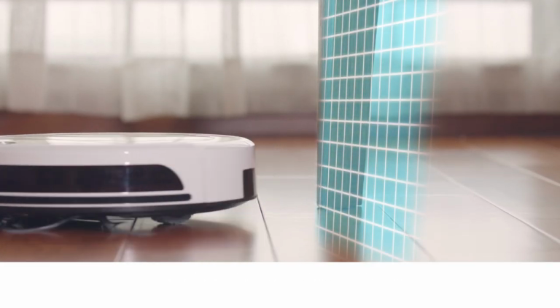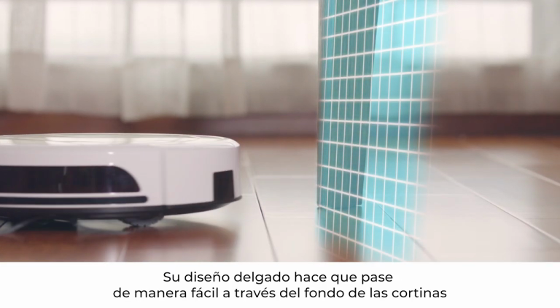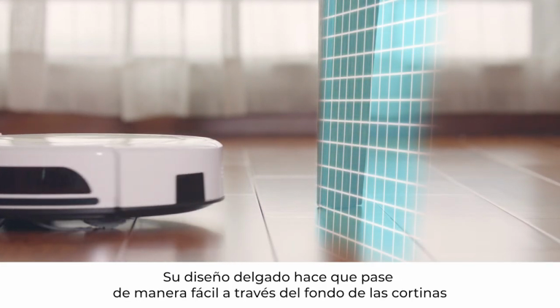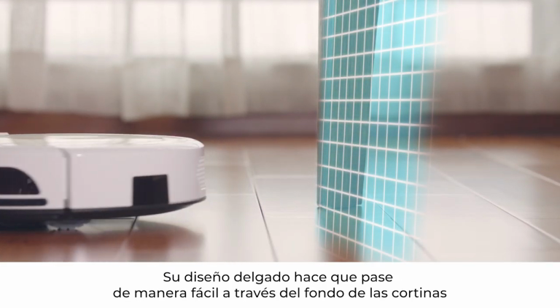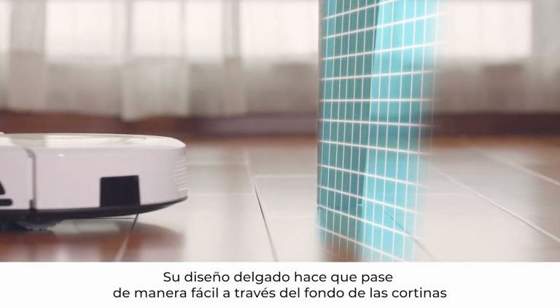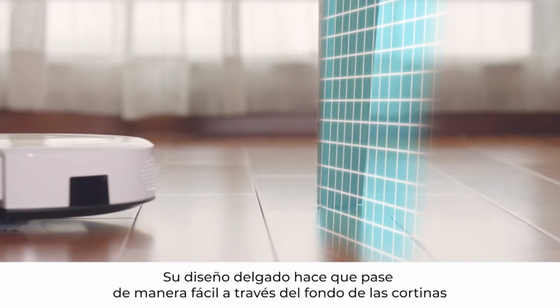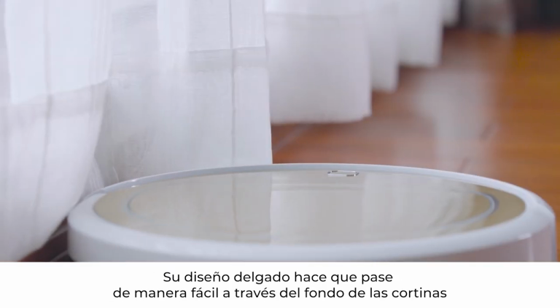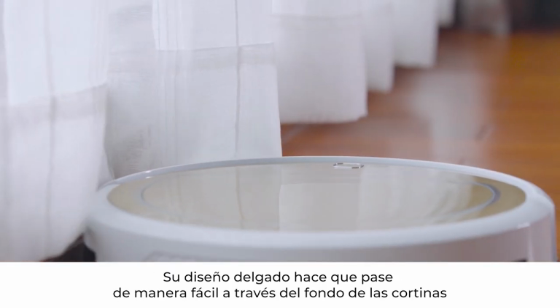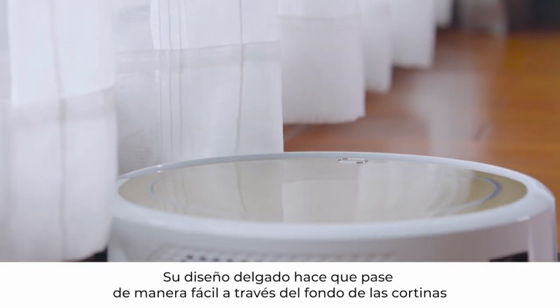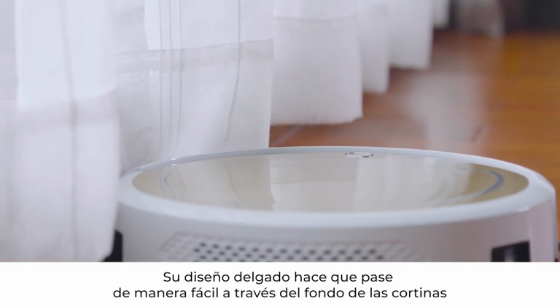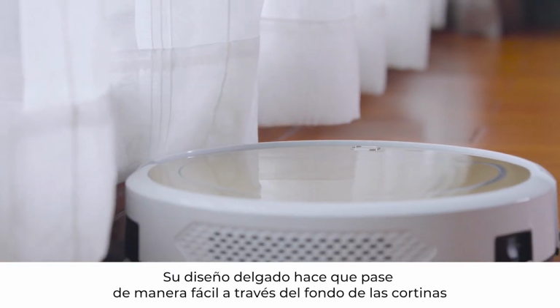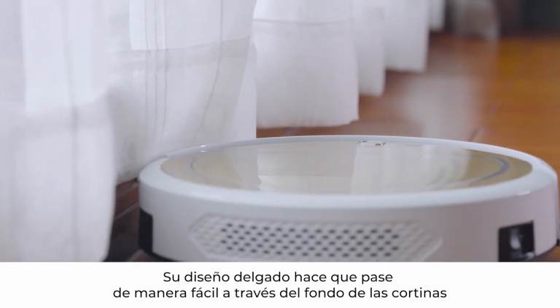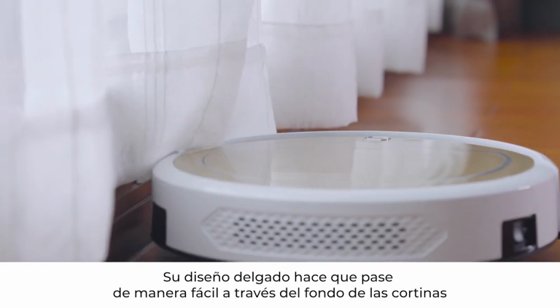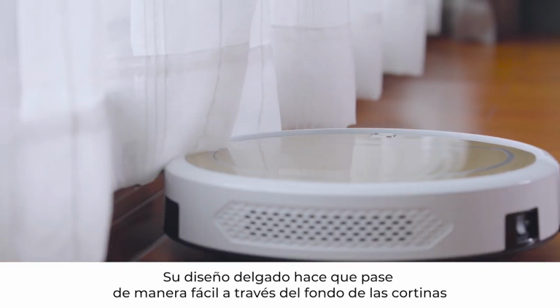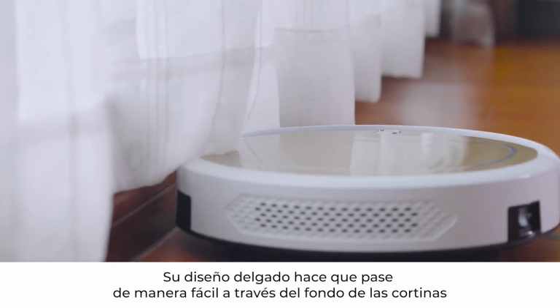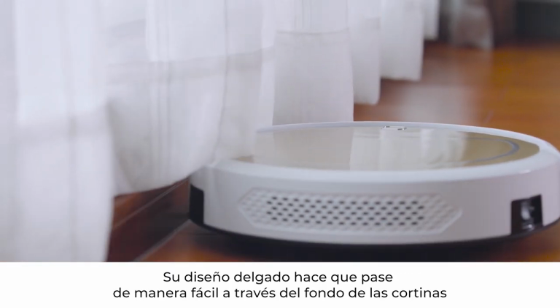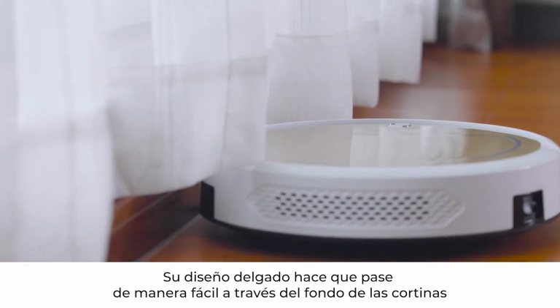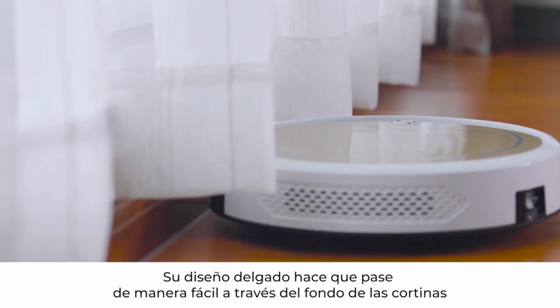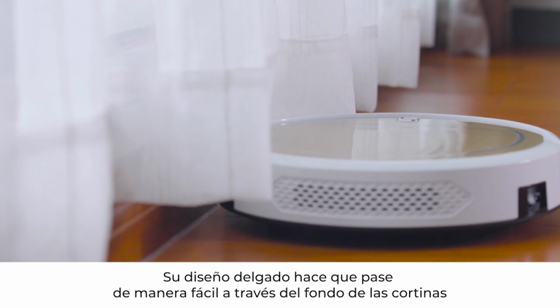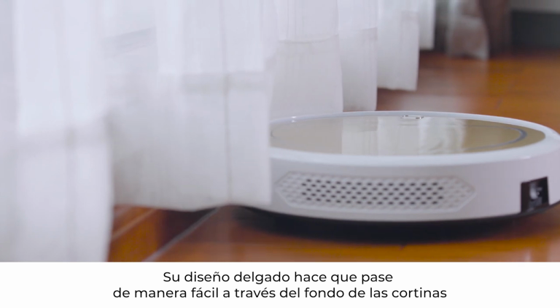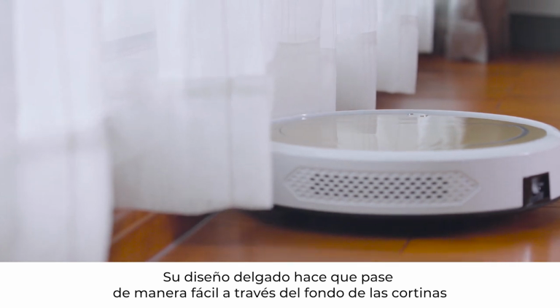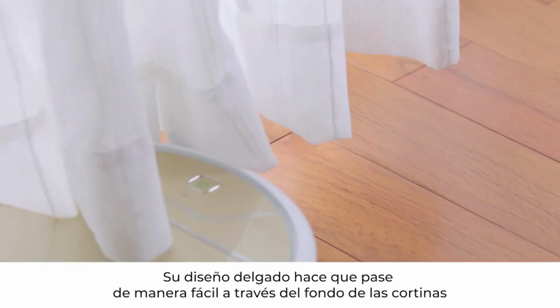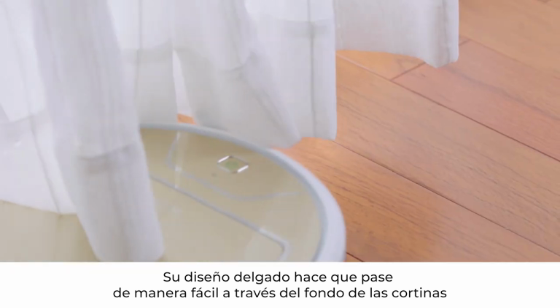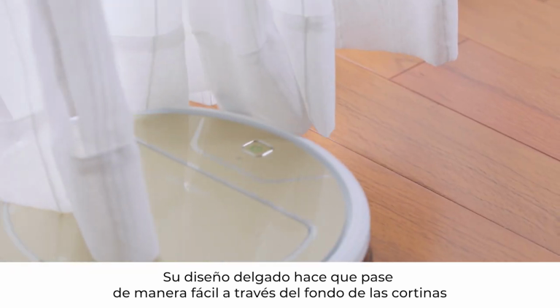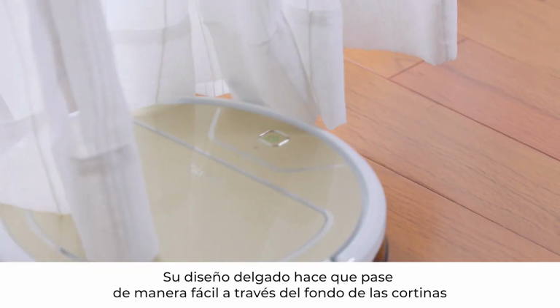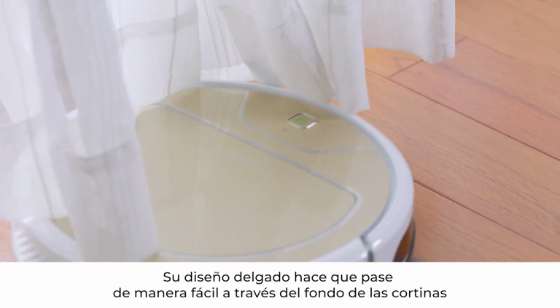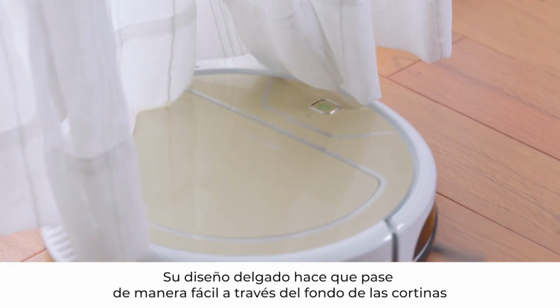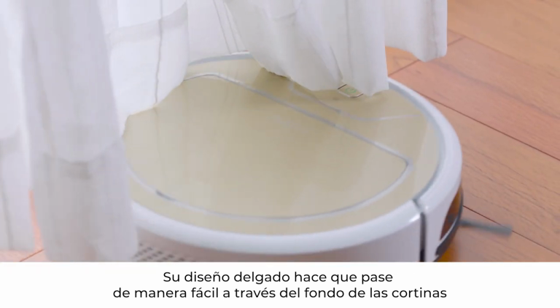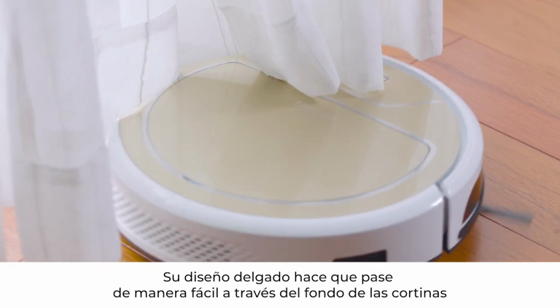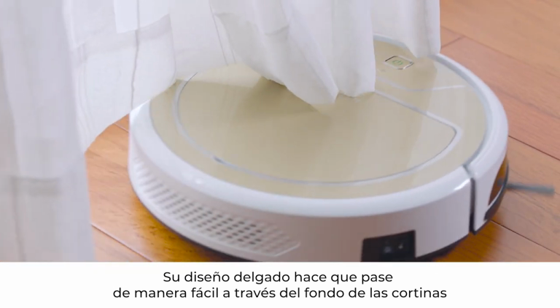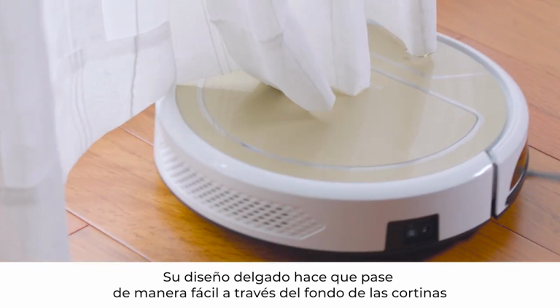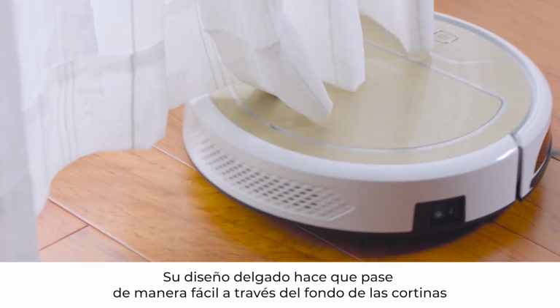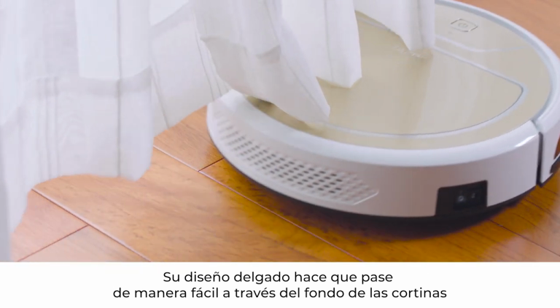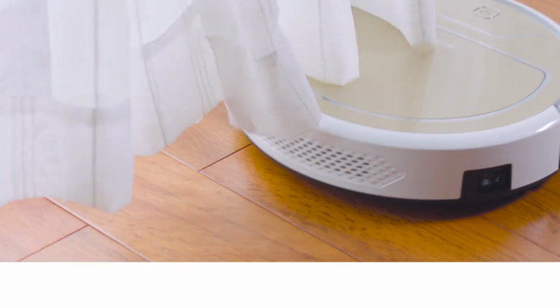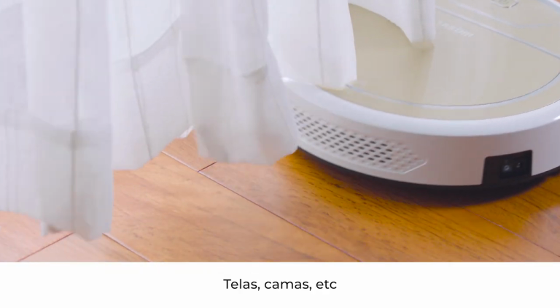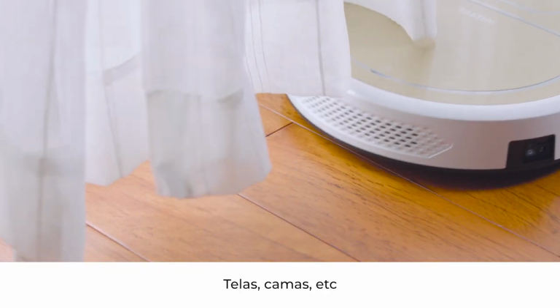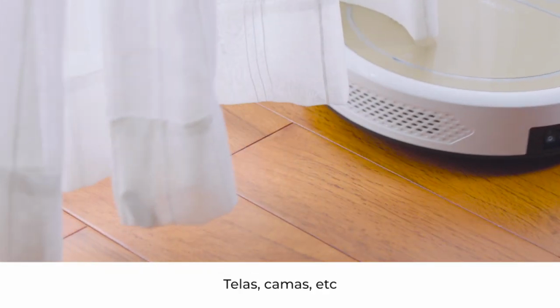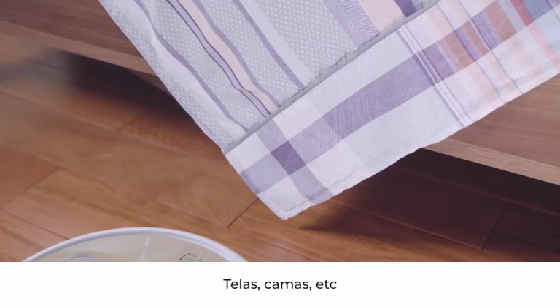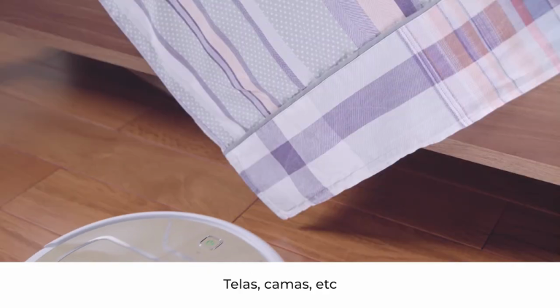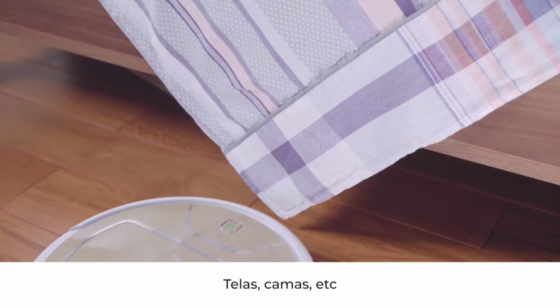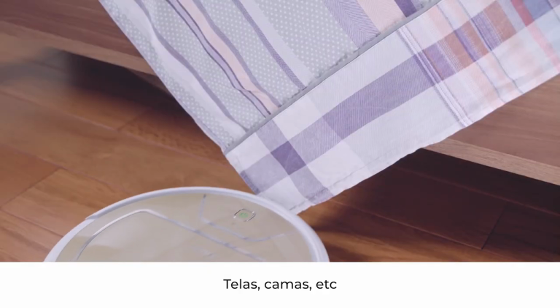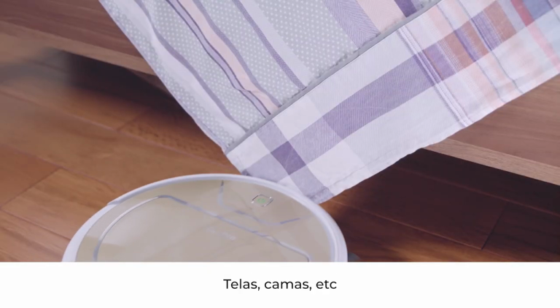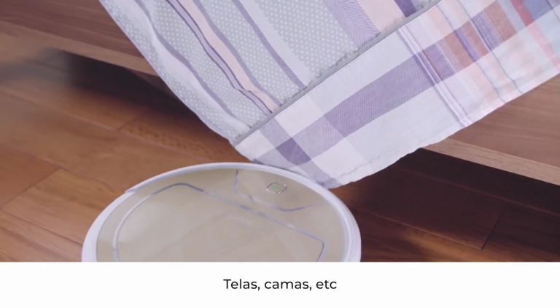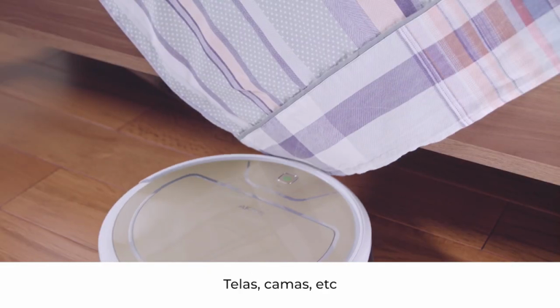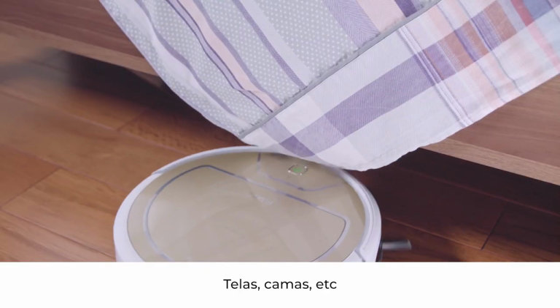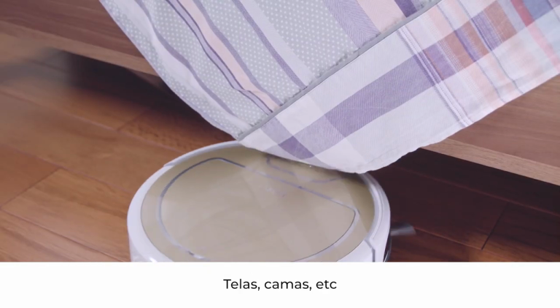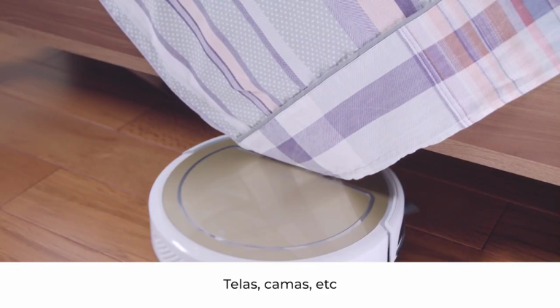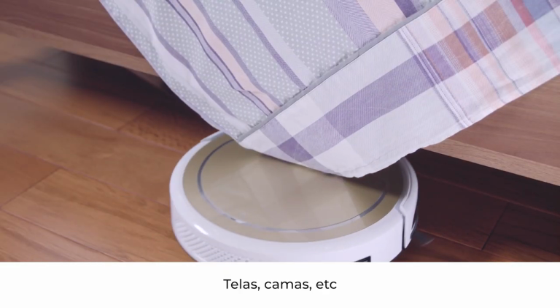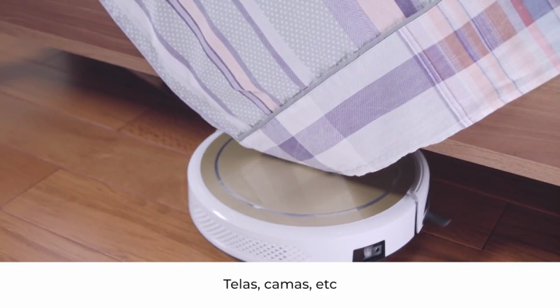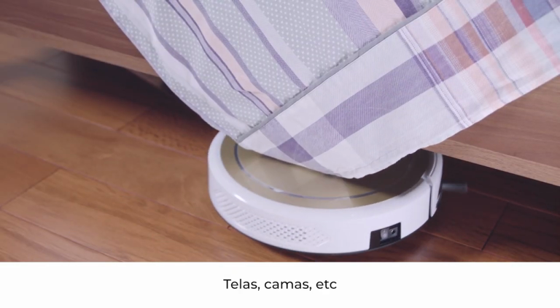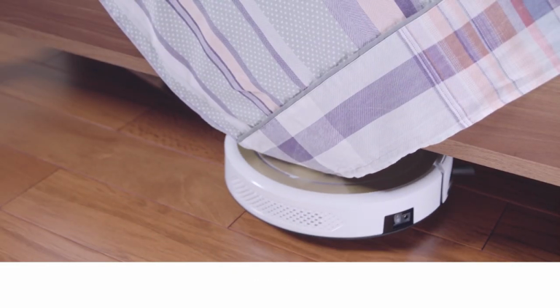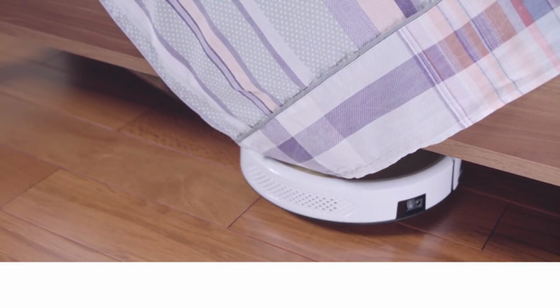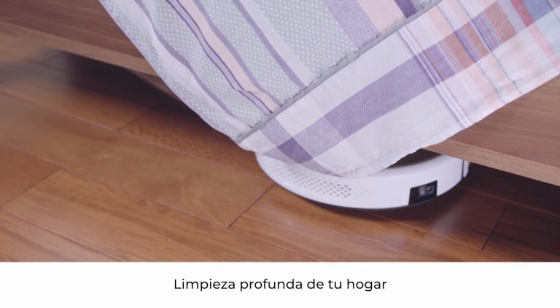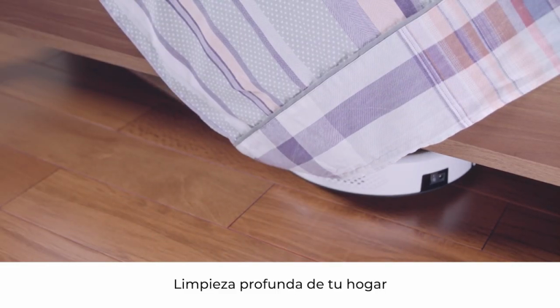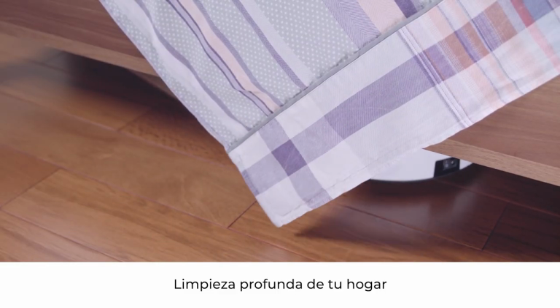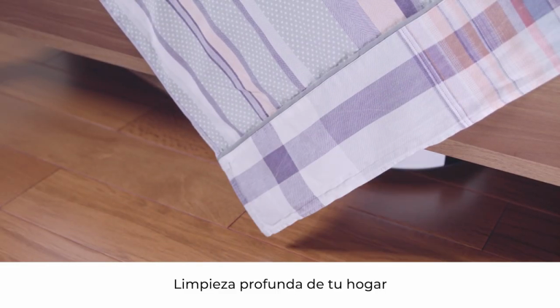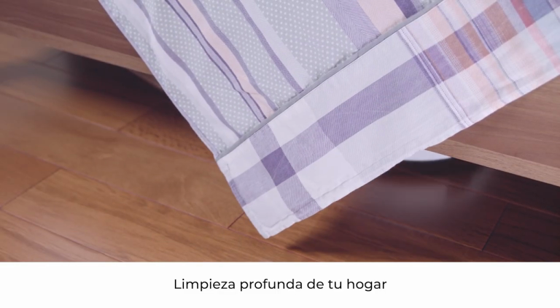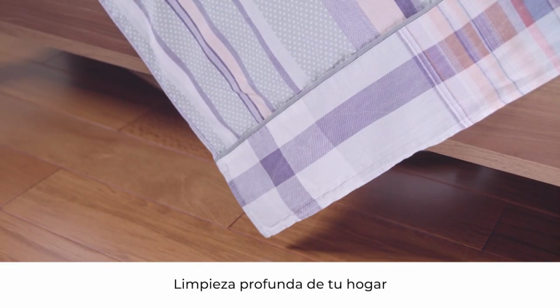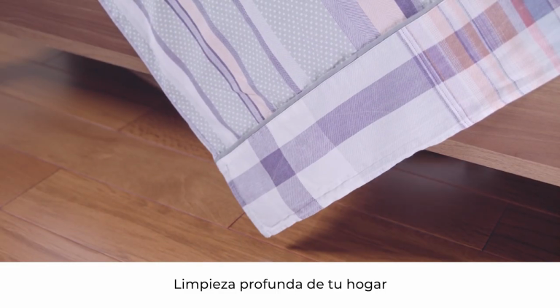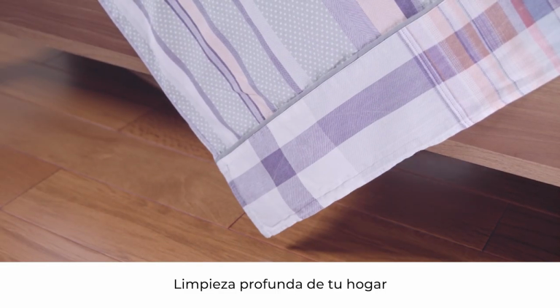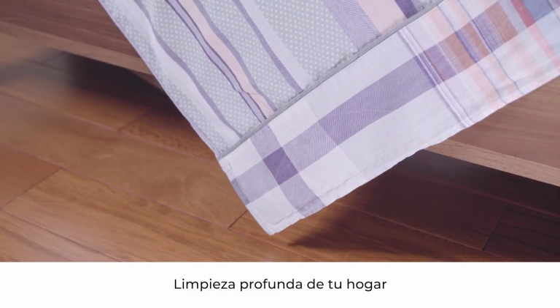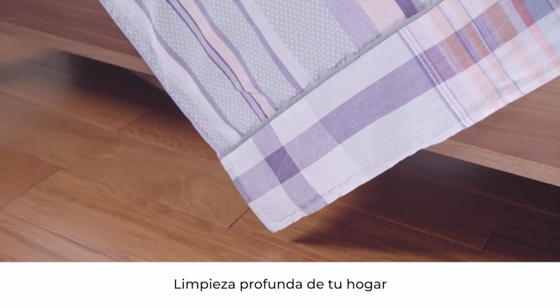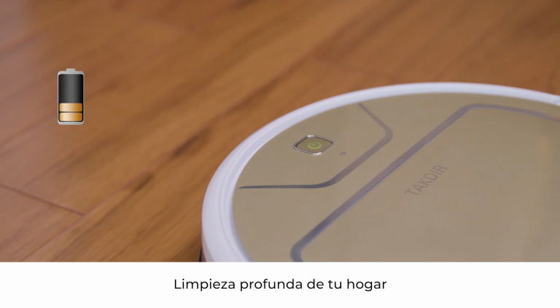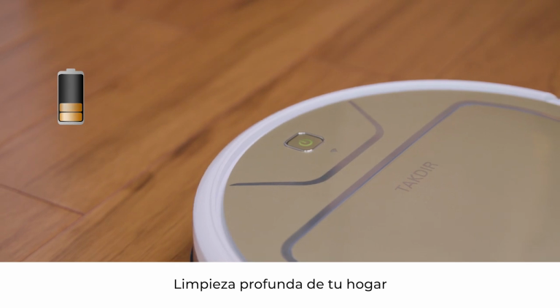A thin fuselage makes it easy to pass through the bottom of curtains, drapery, beds, and more — thoroughly cleaning your home.